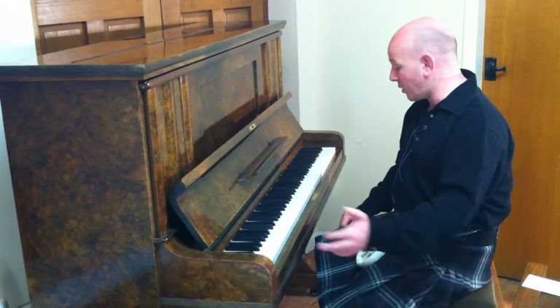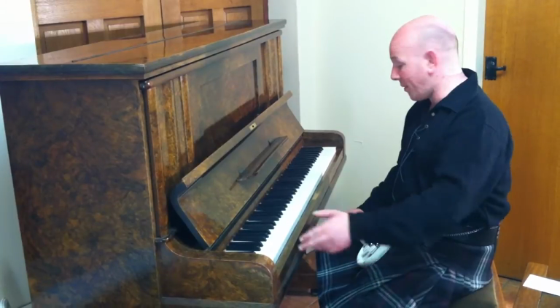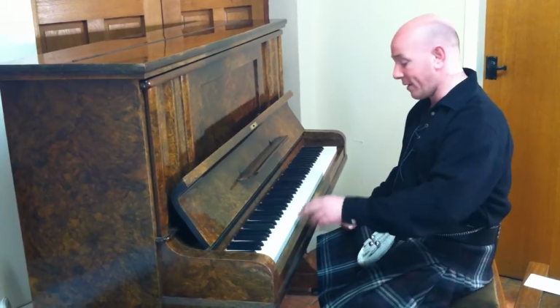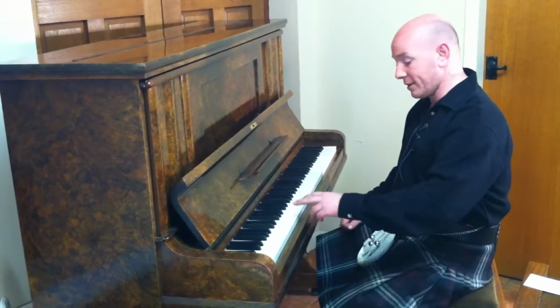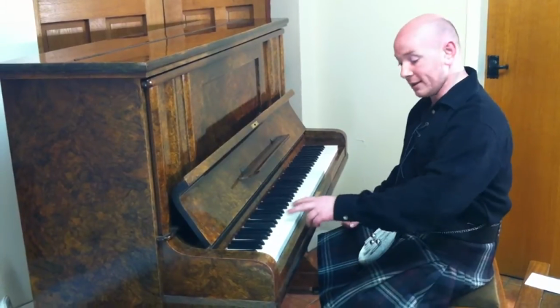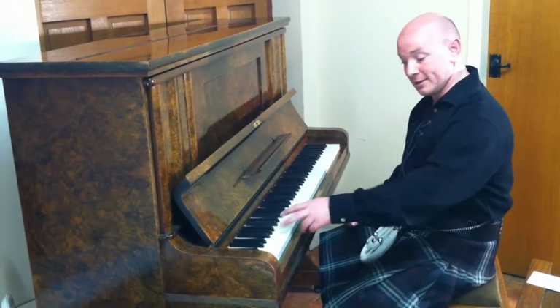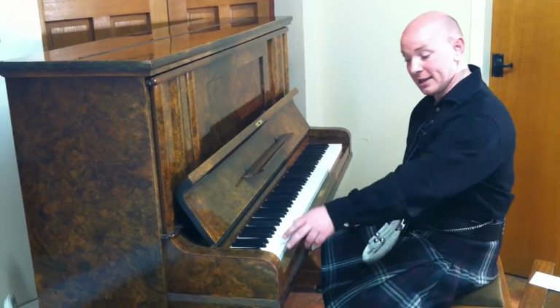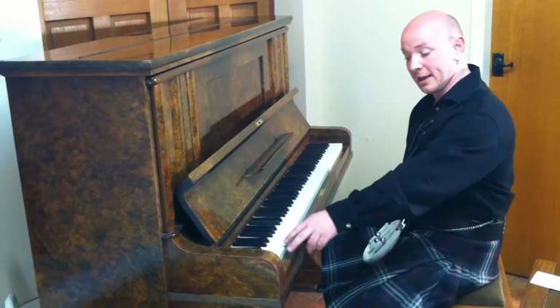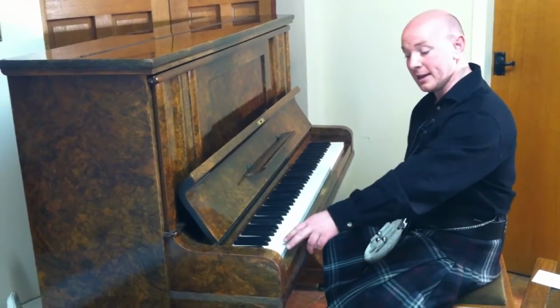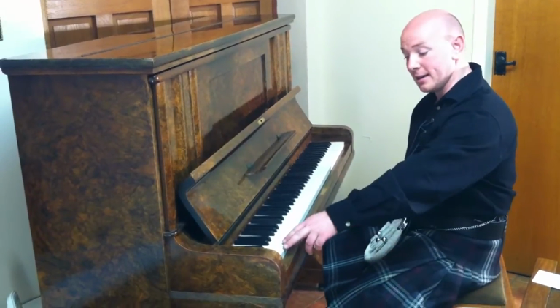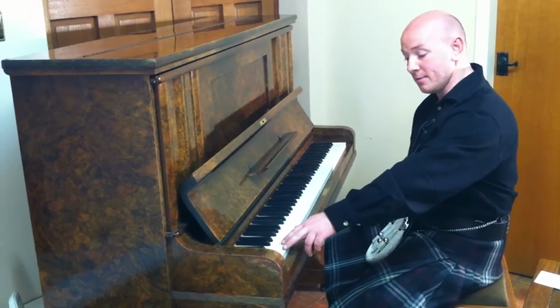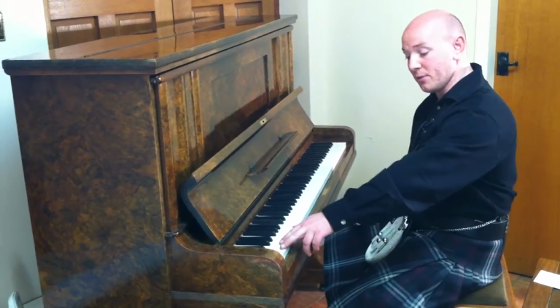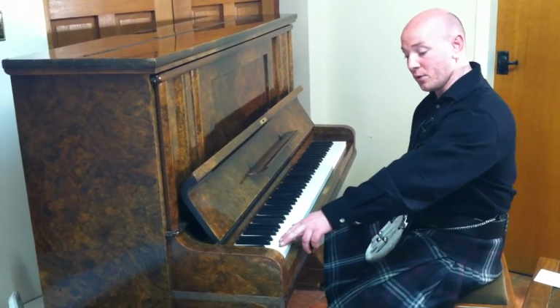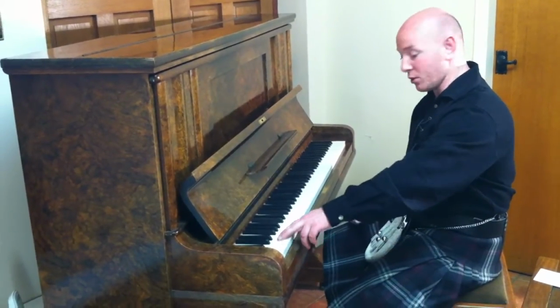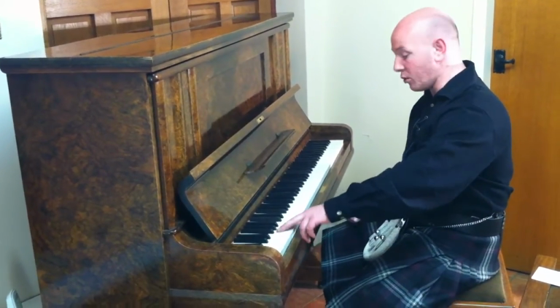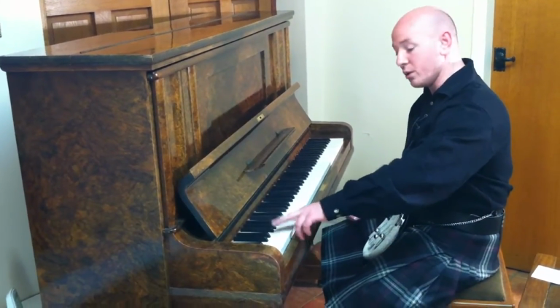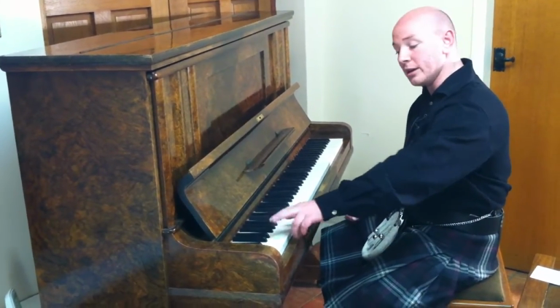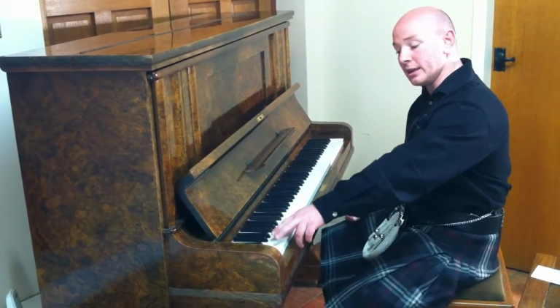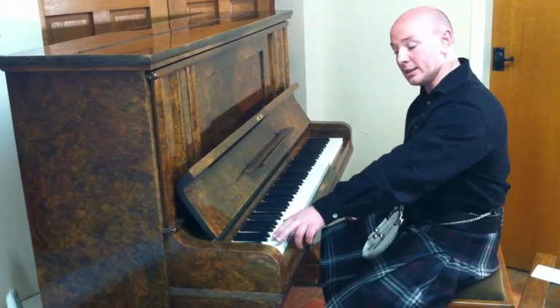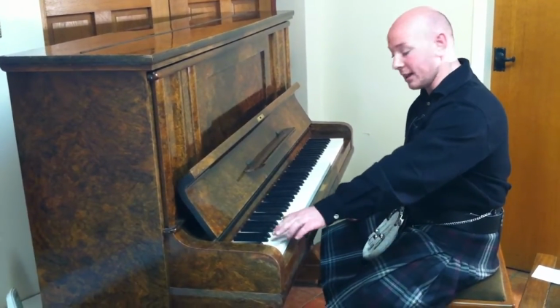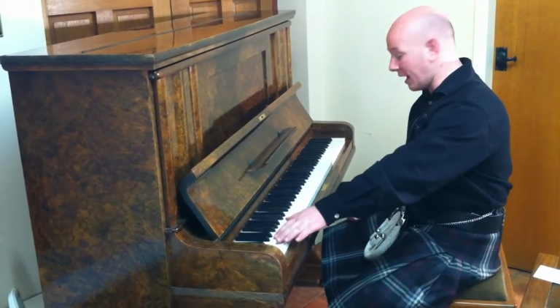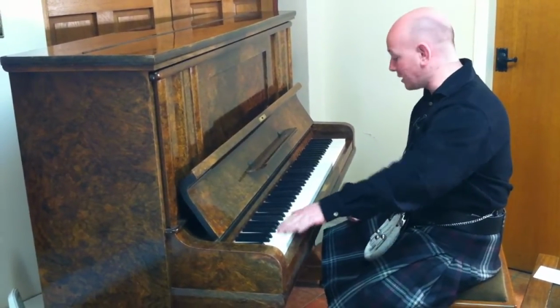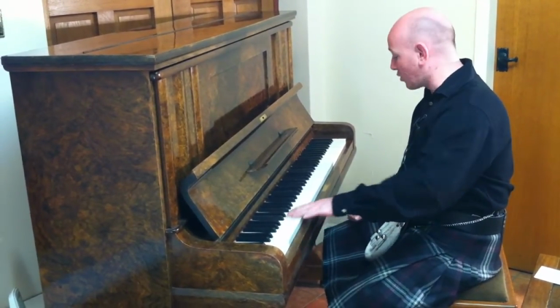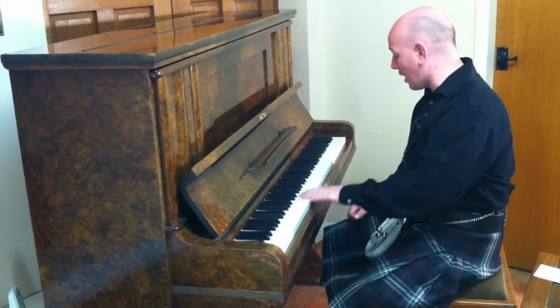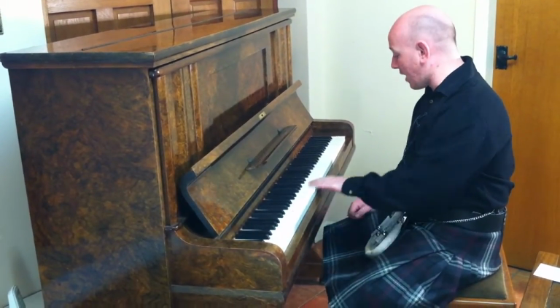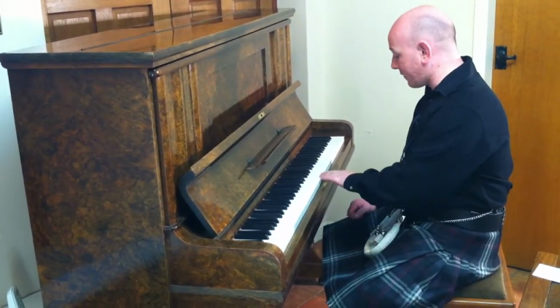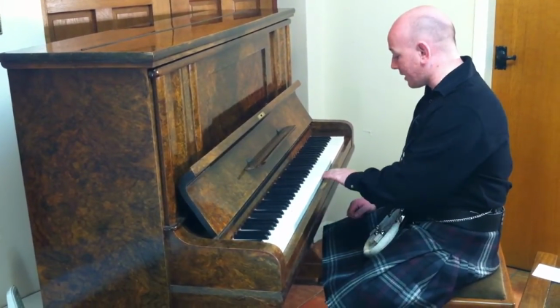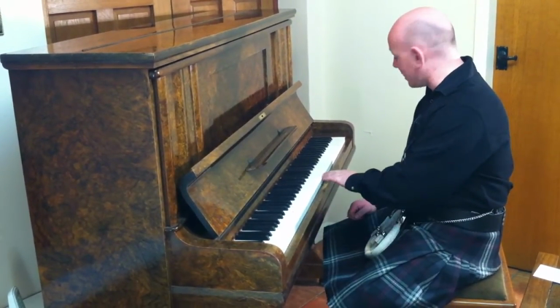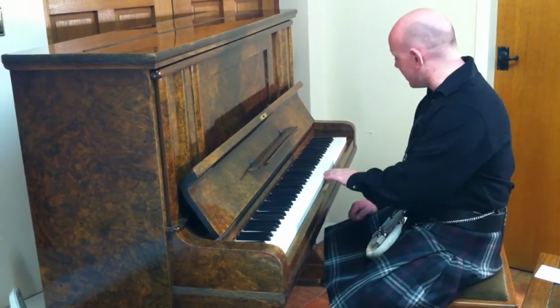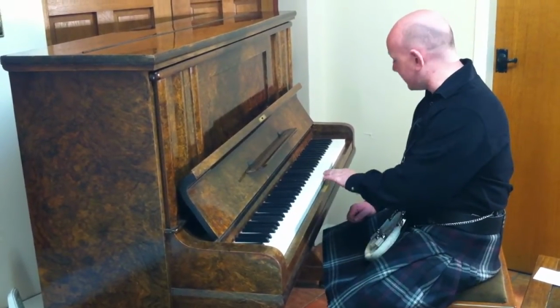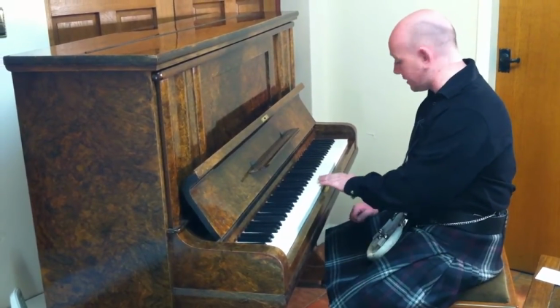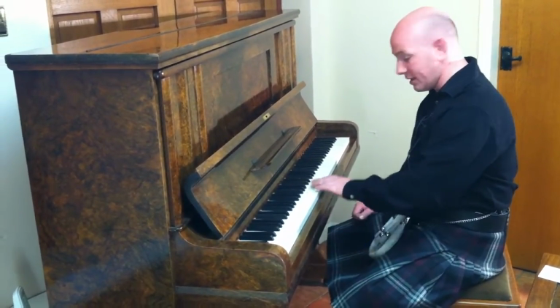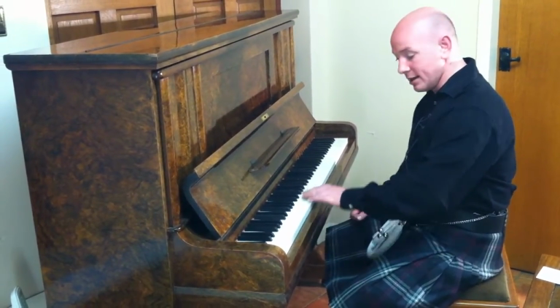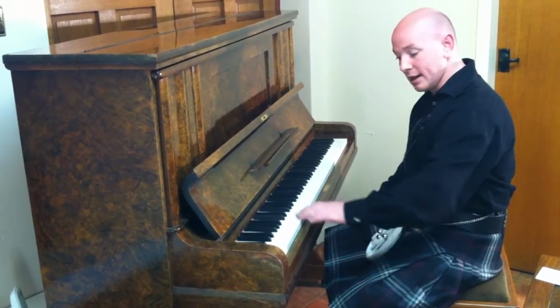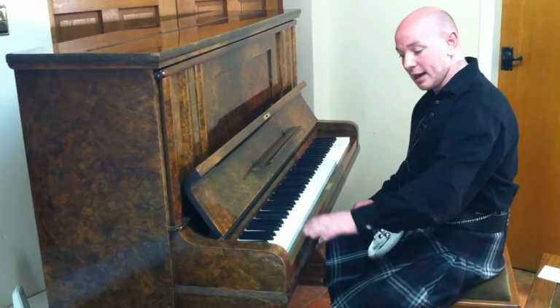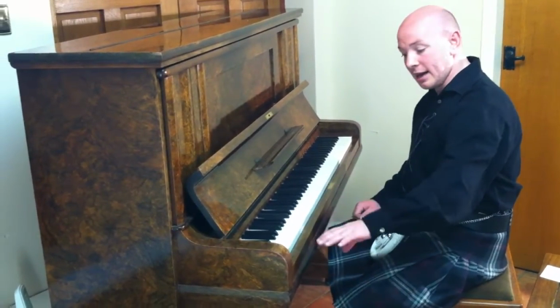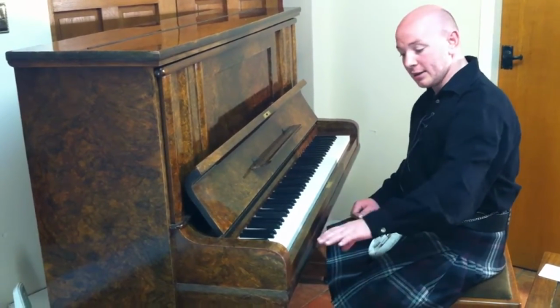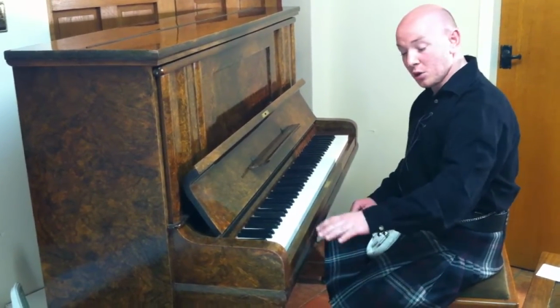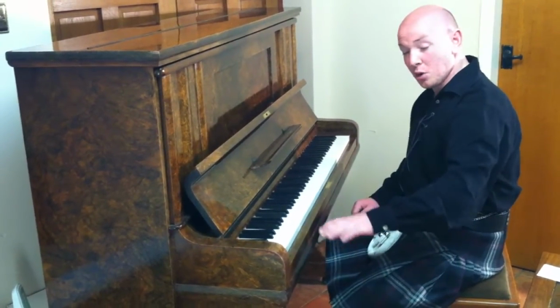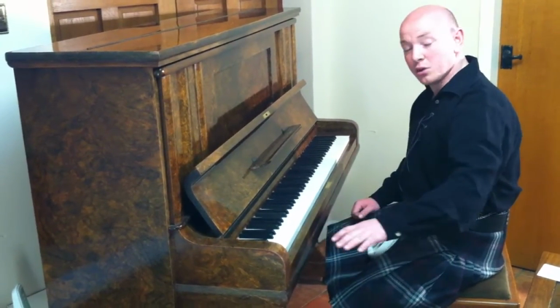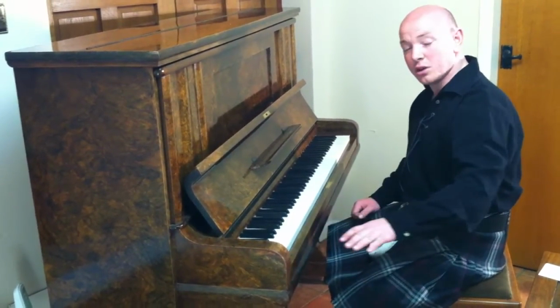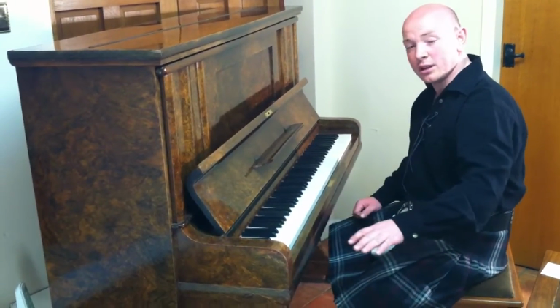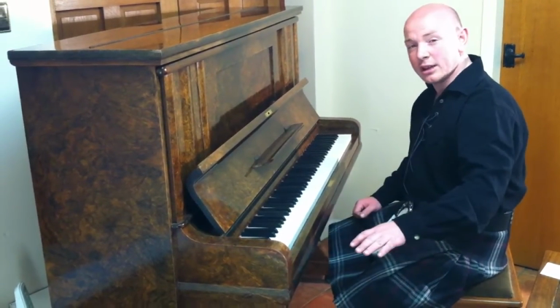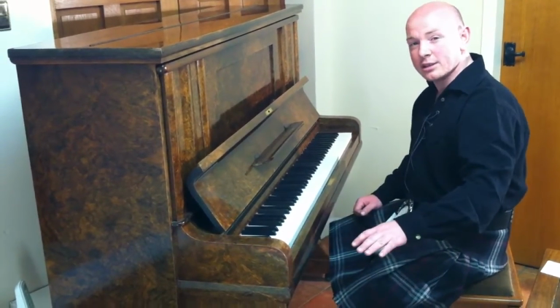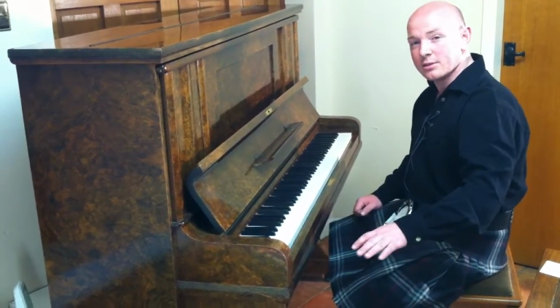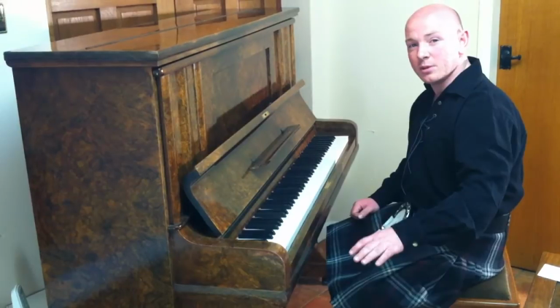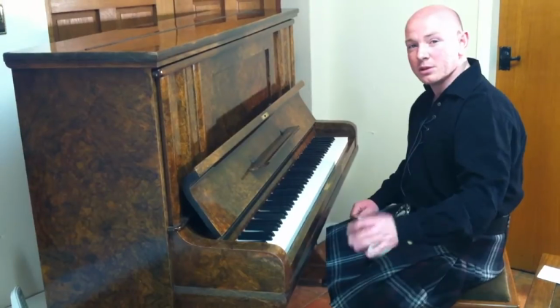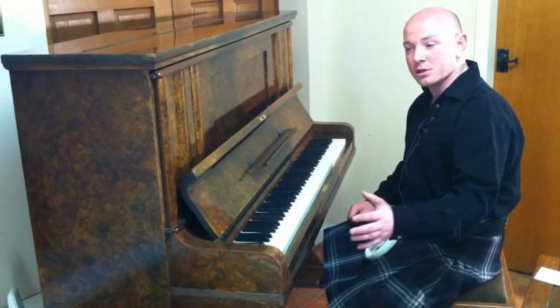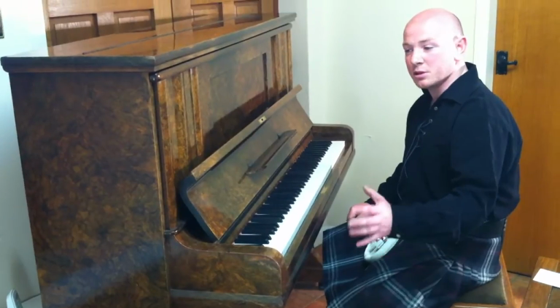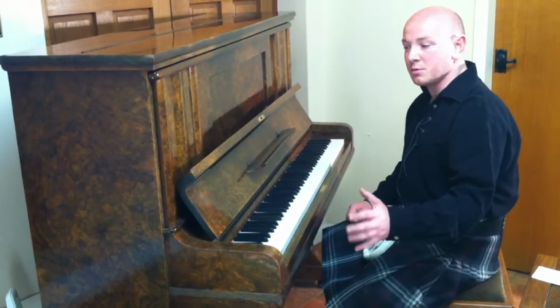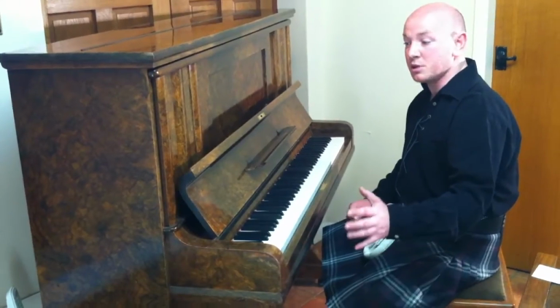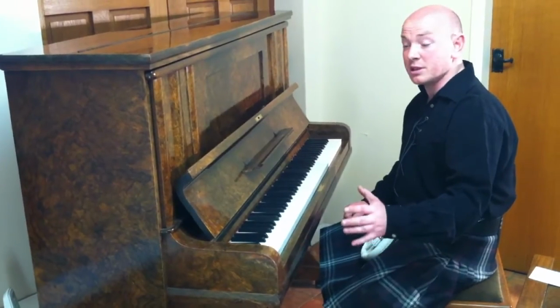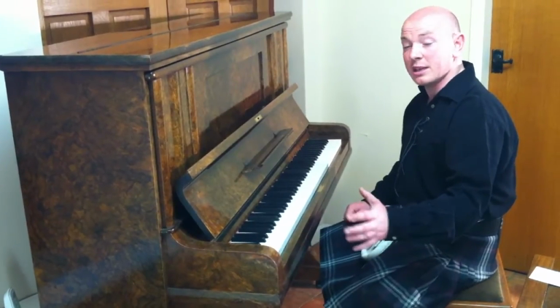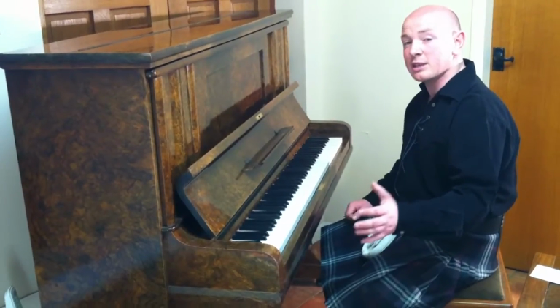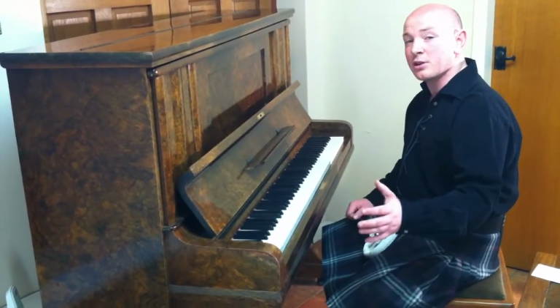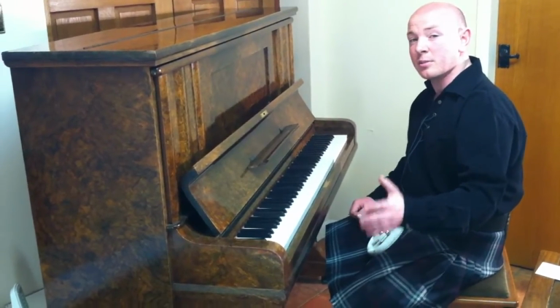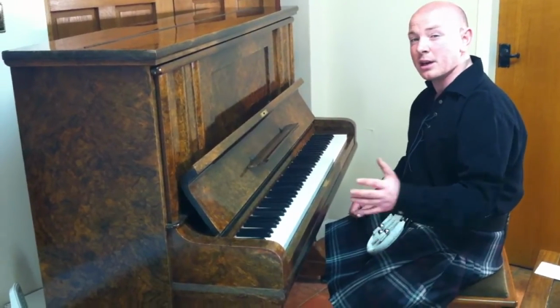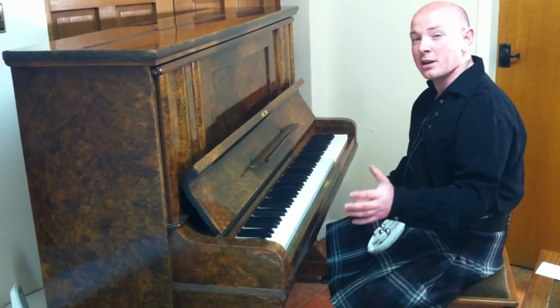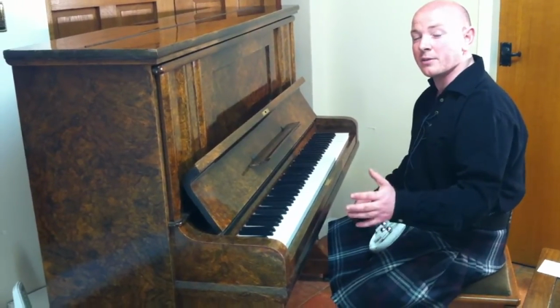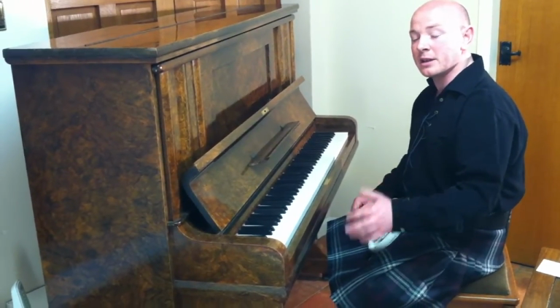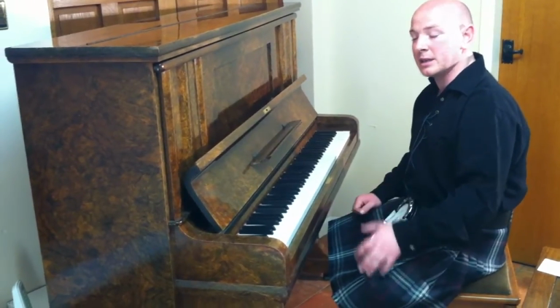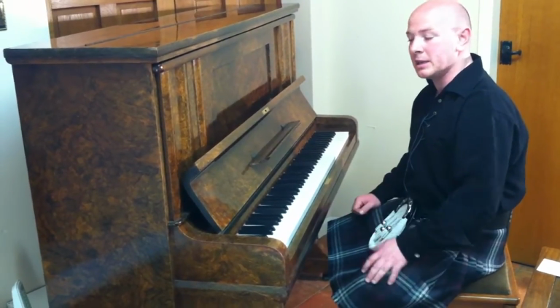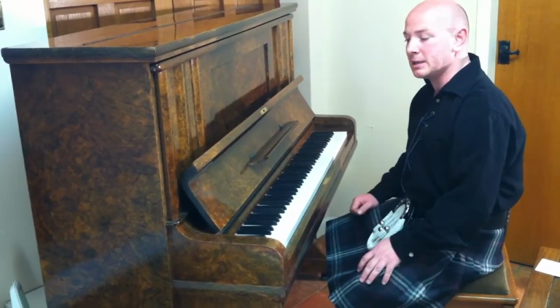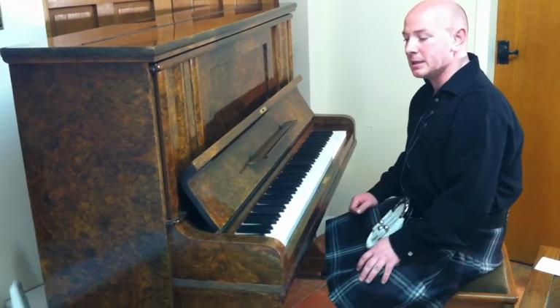Just one thing to mention: it has got ivory keys and they're all in good condition, which is nice on a piano this age.